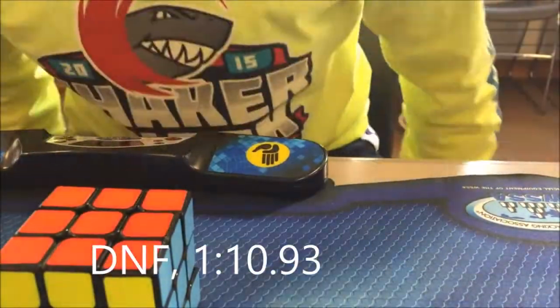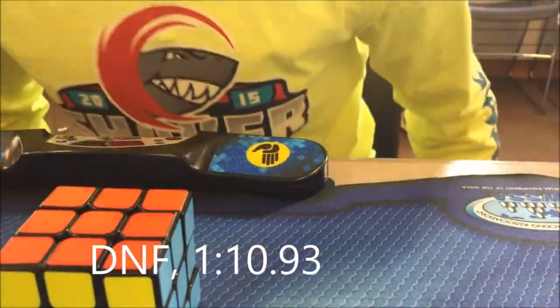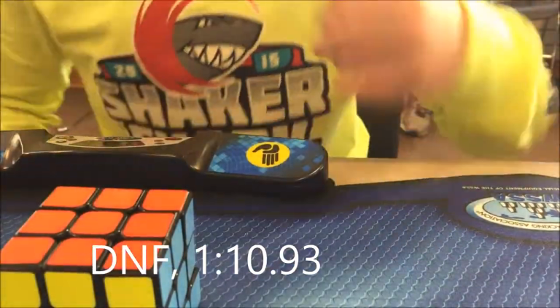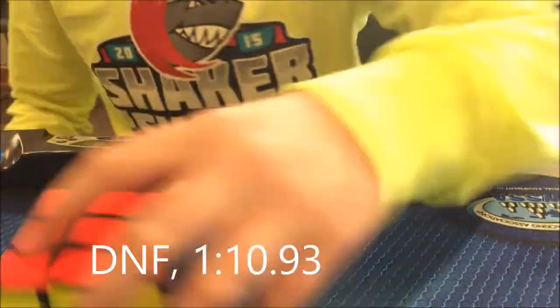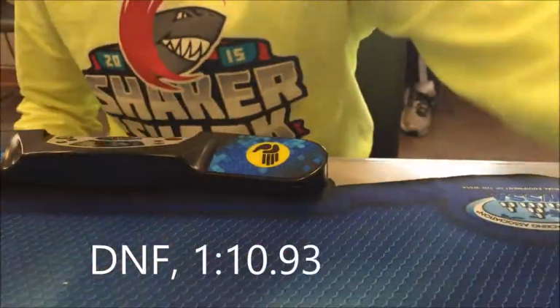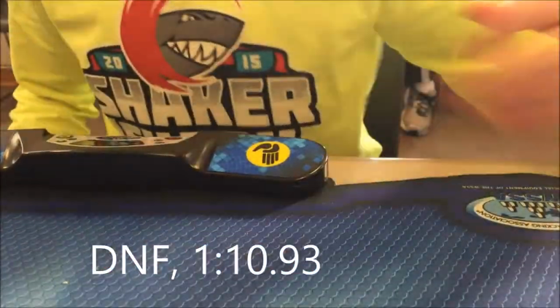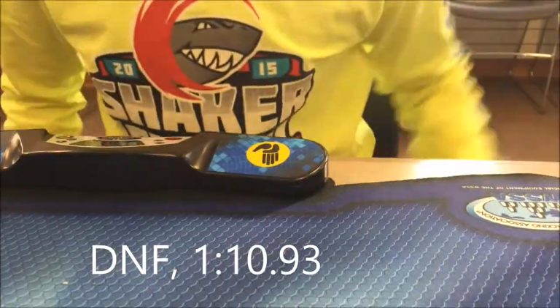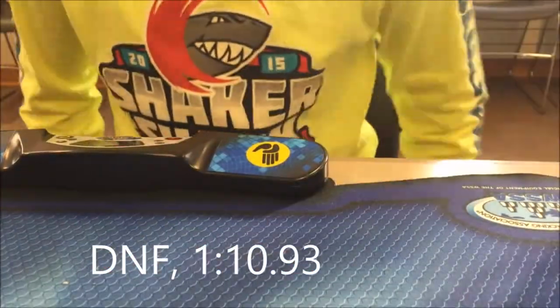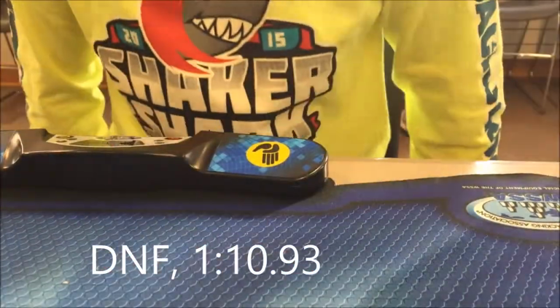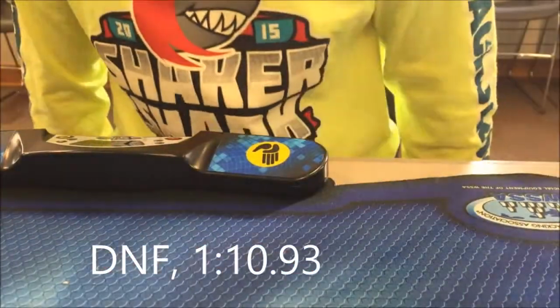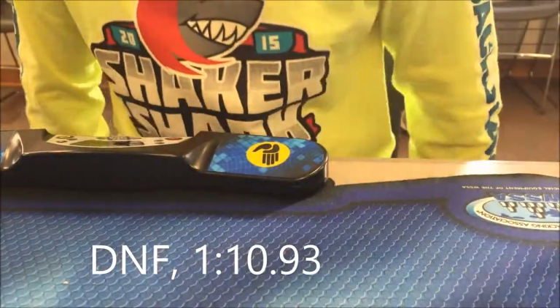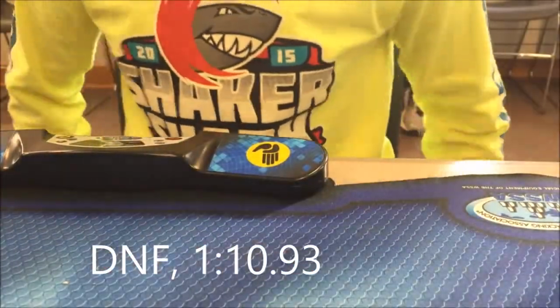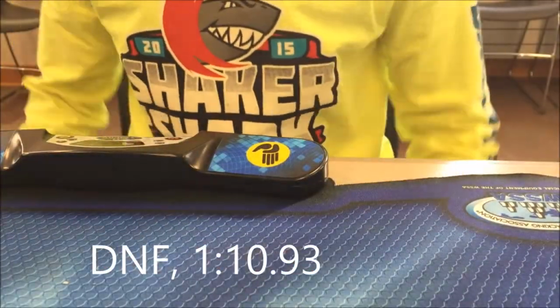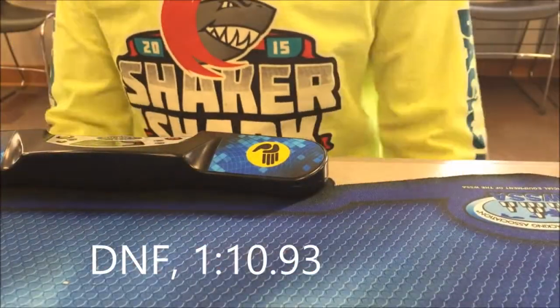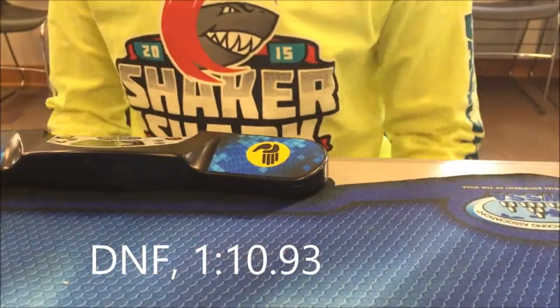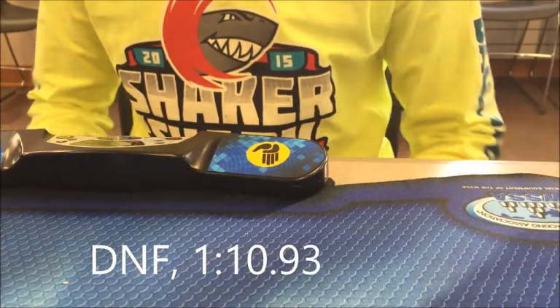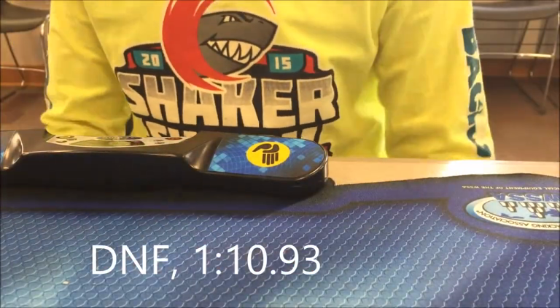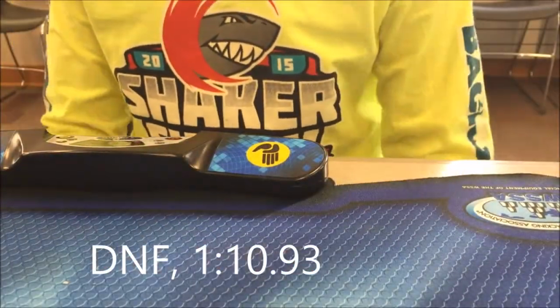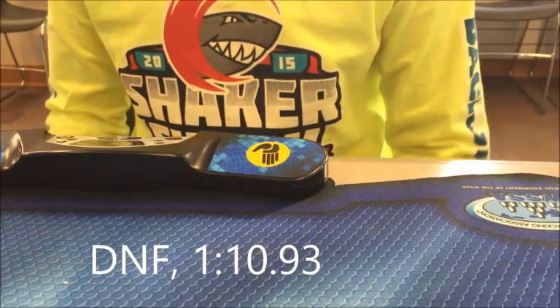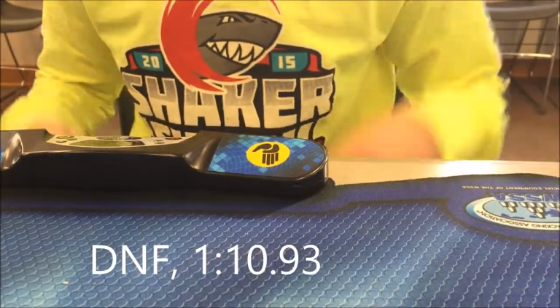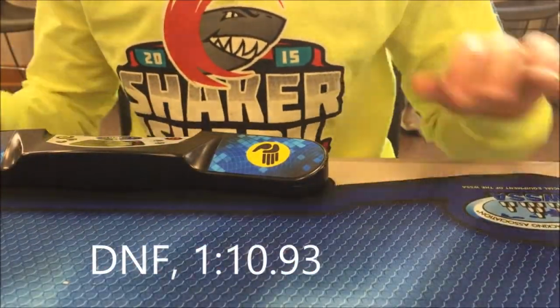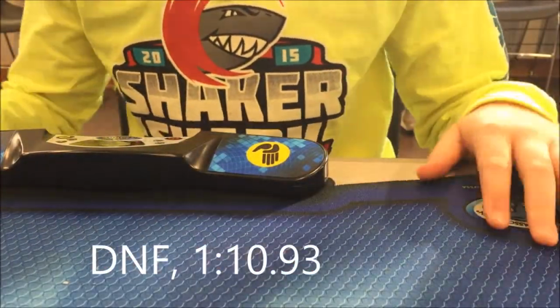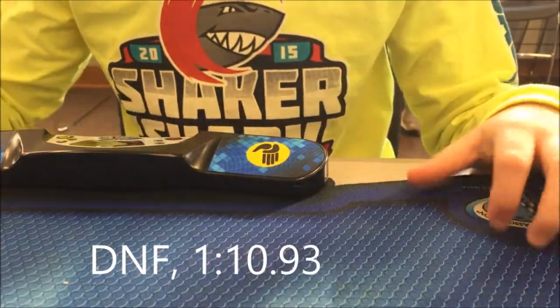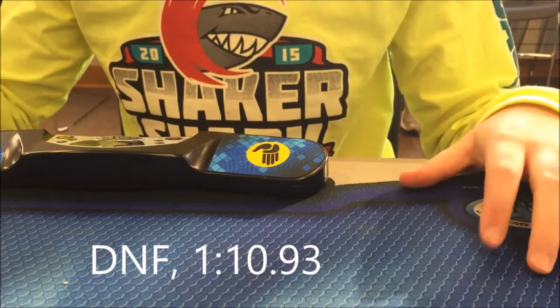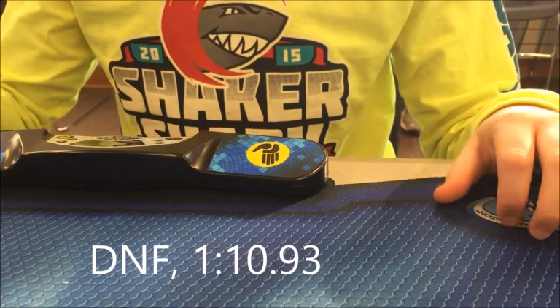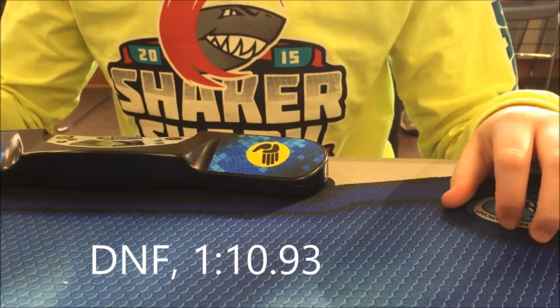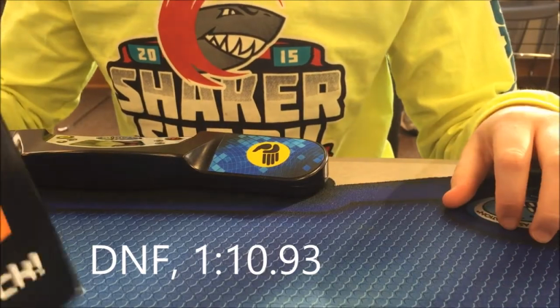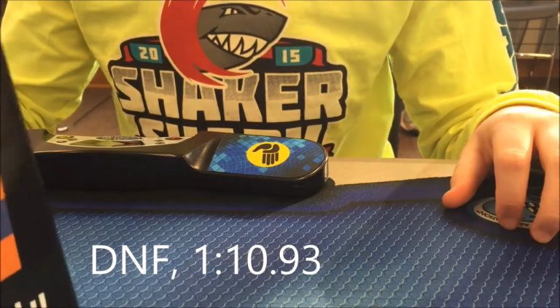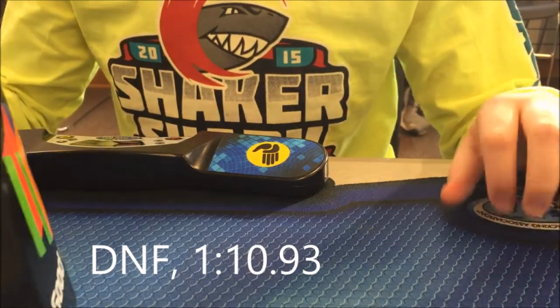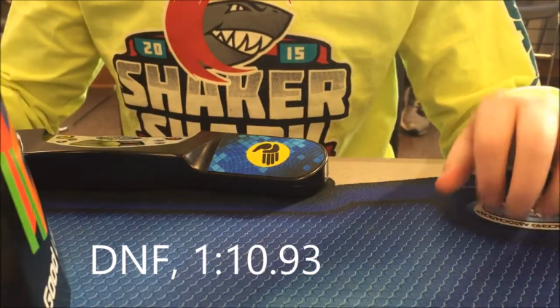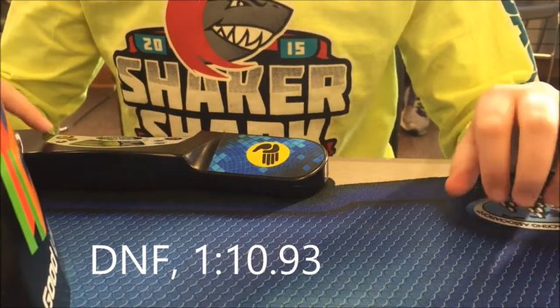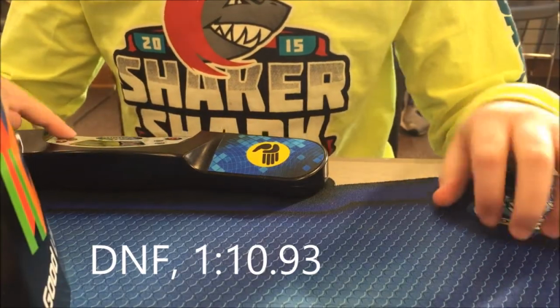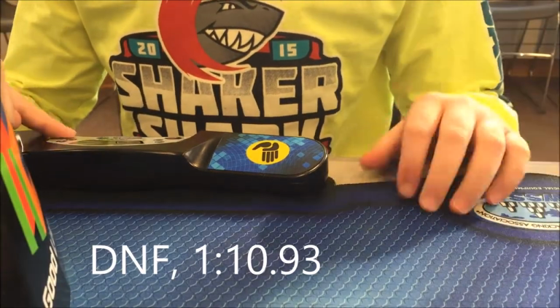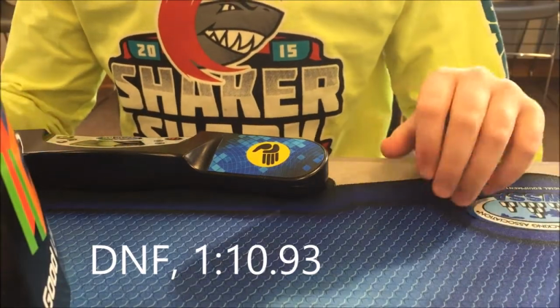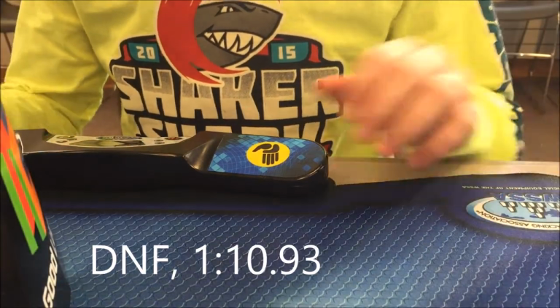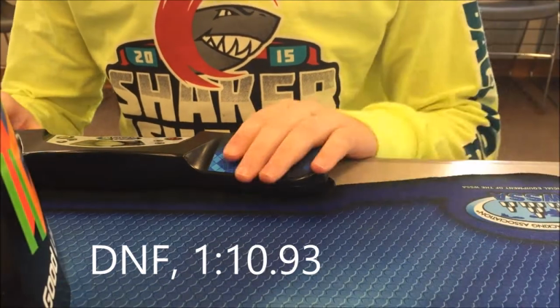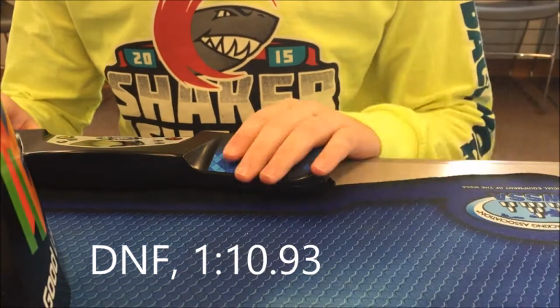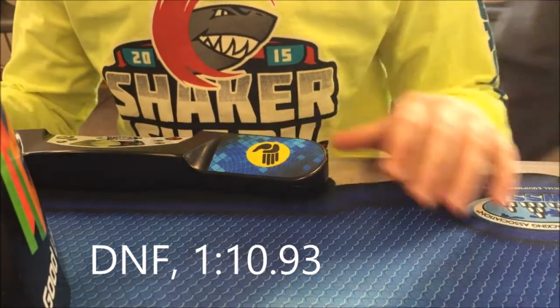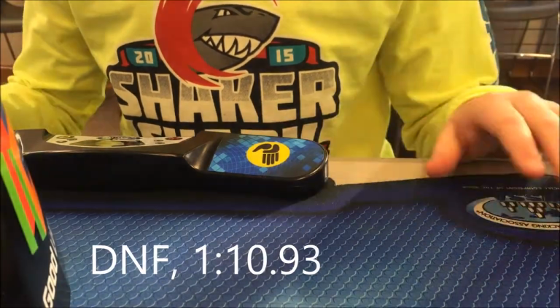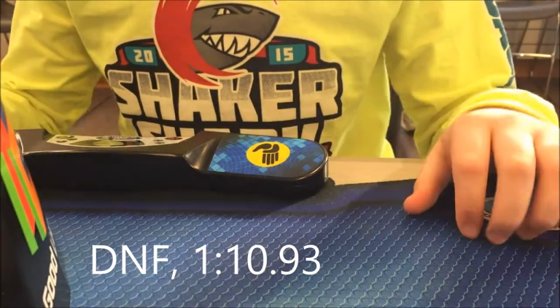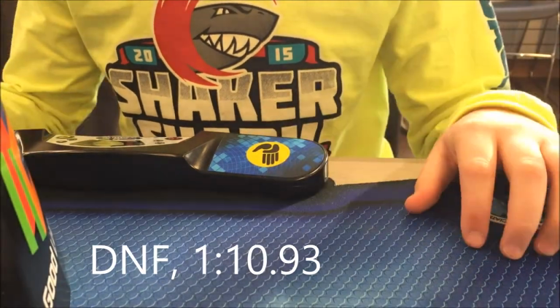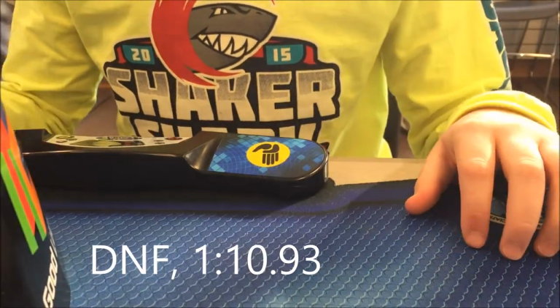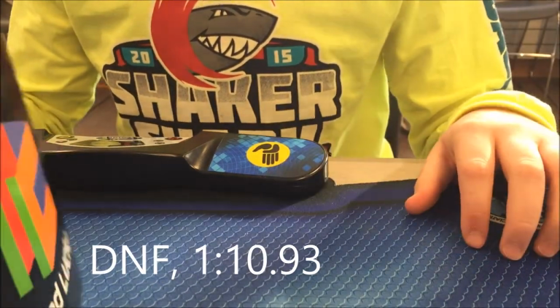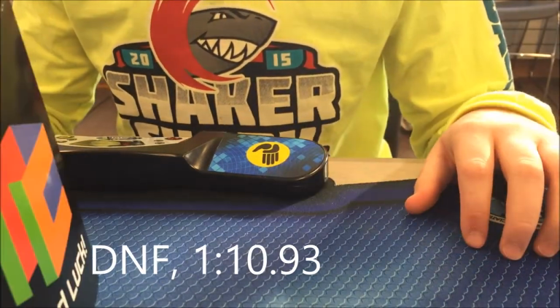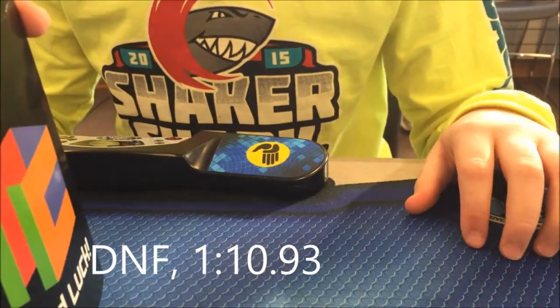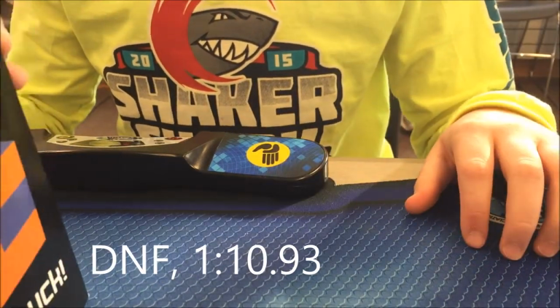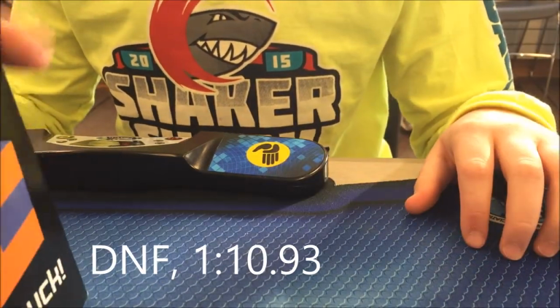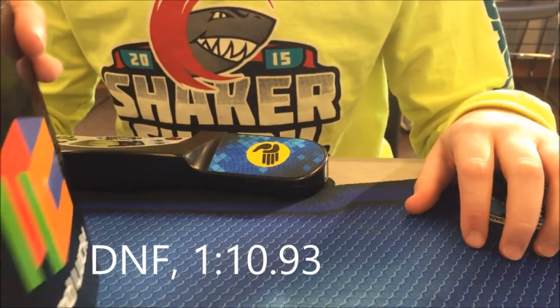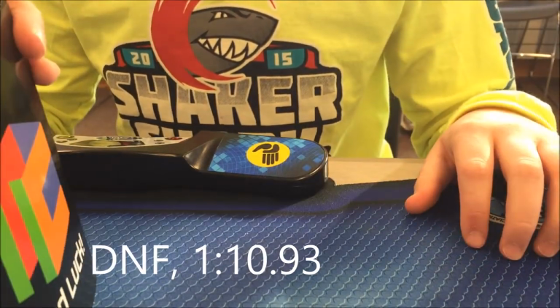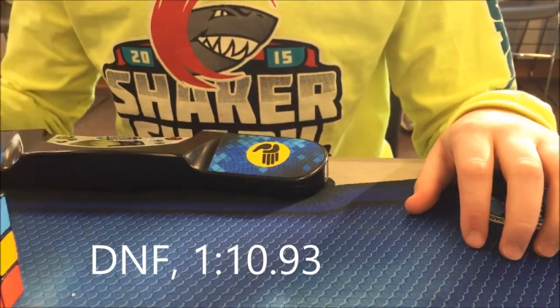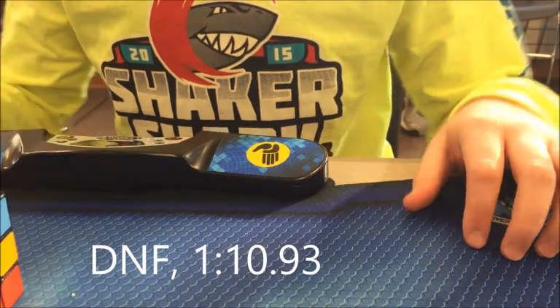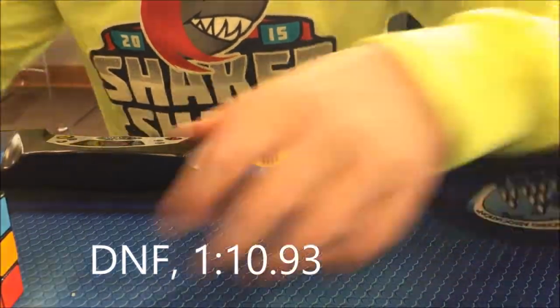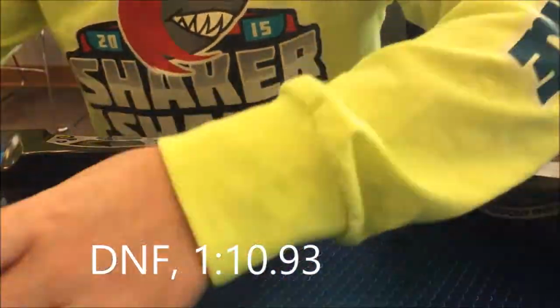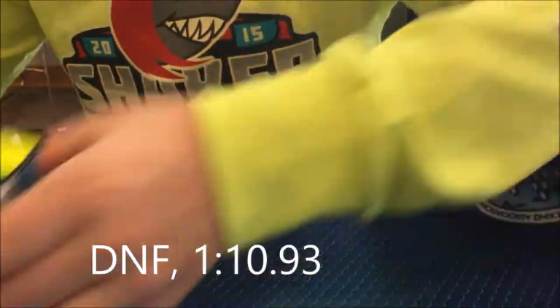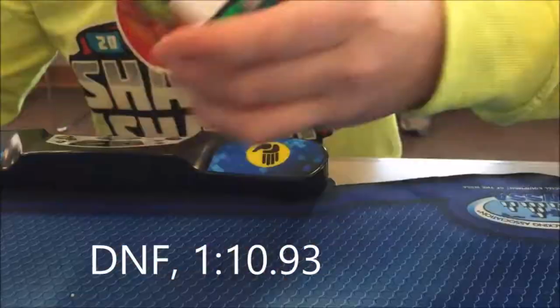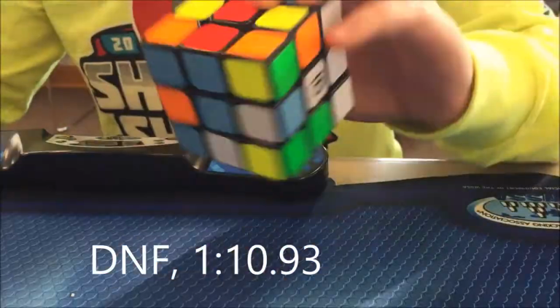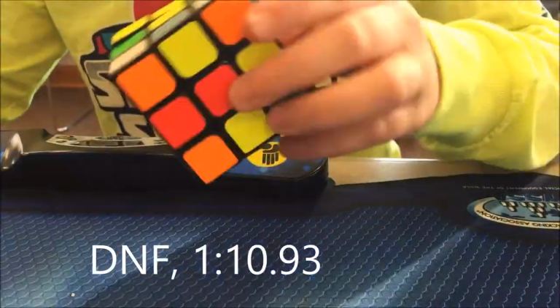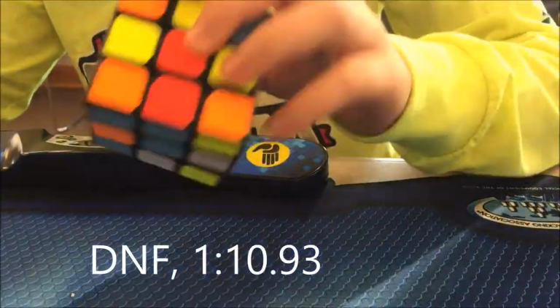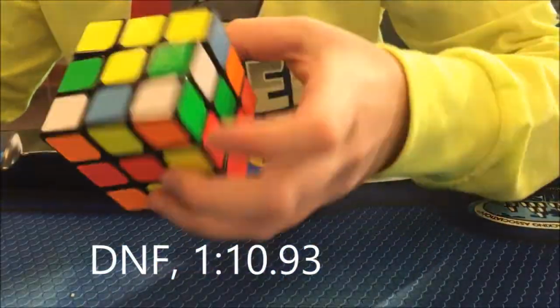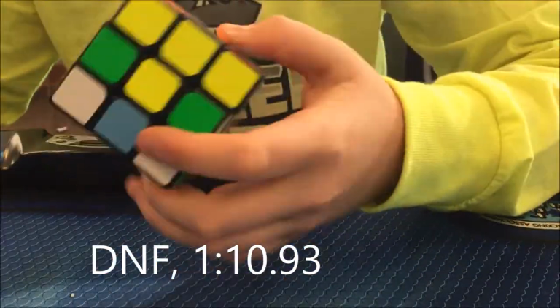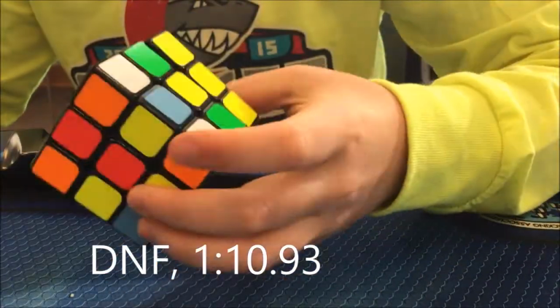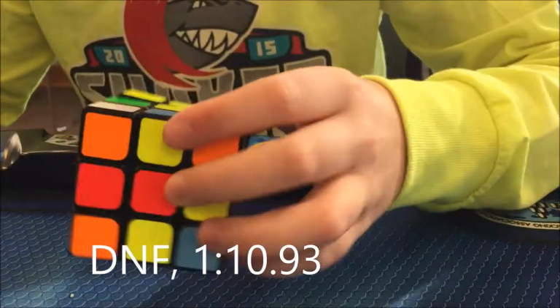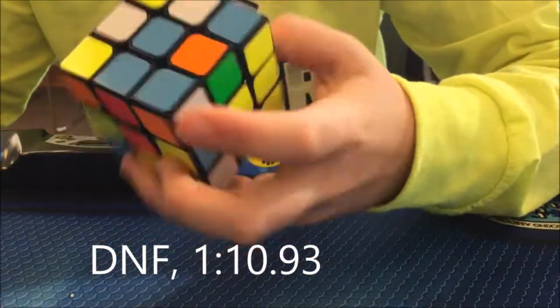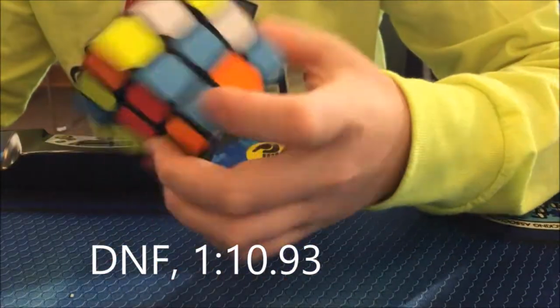One-handed — I DNF'd my first solve, and on the solve I'm showing you right now, my second solve, I got a 110.93.